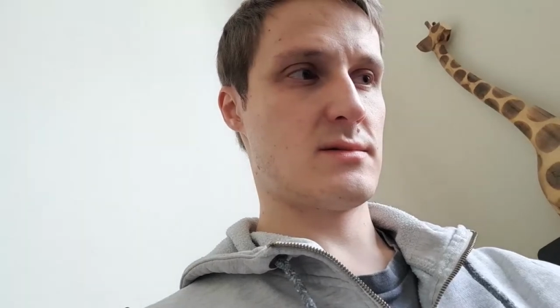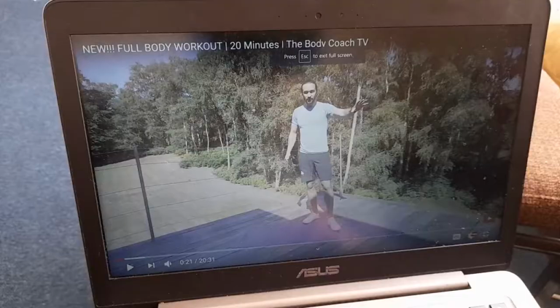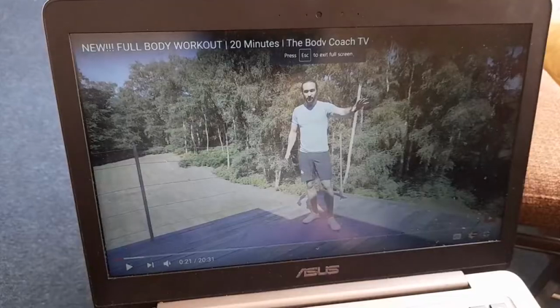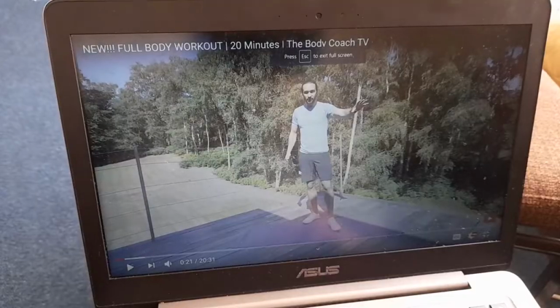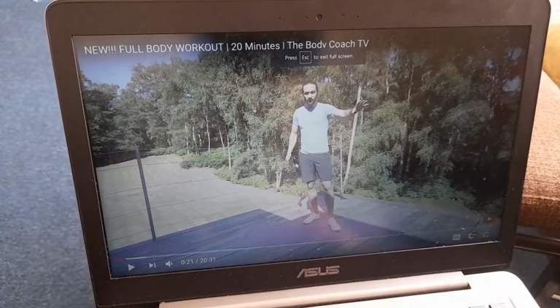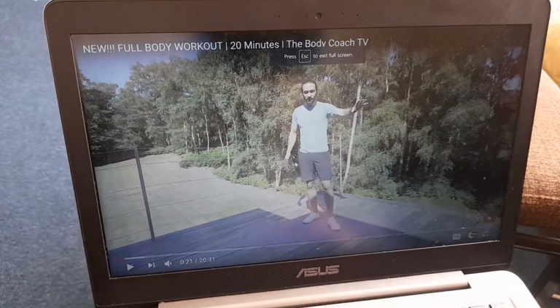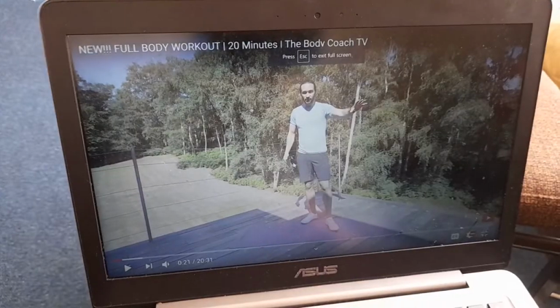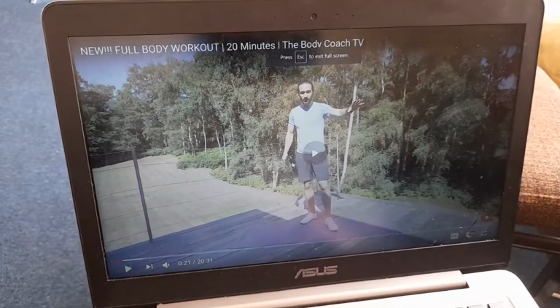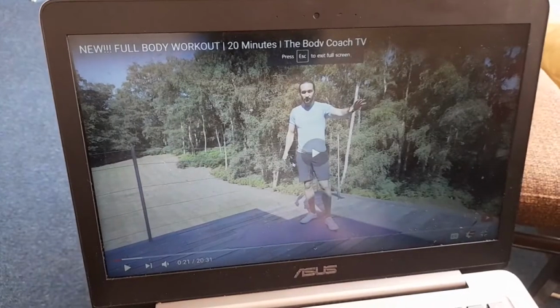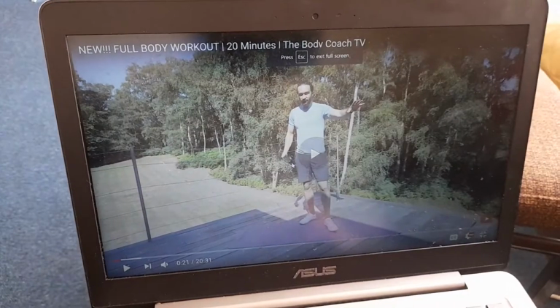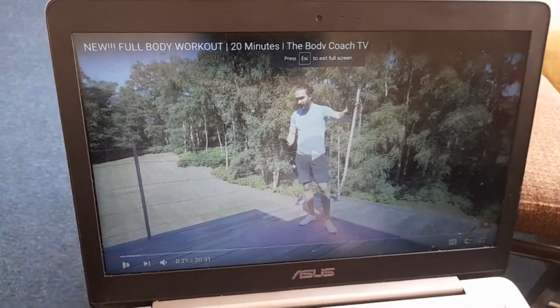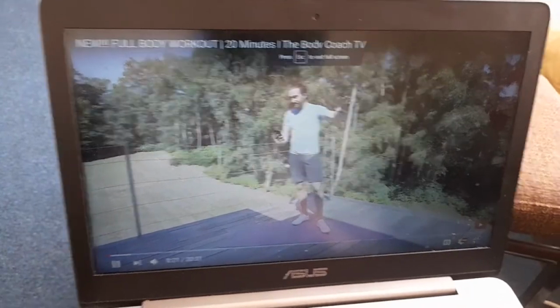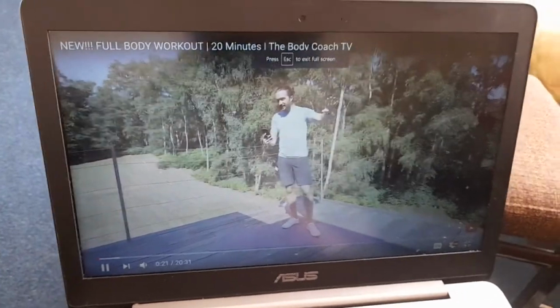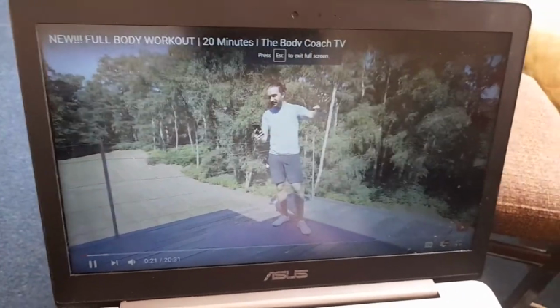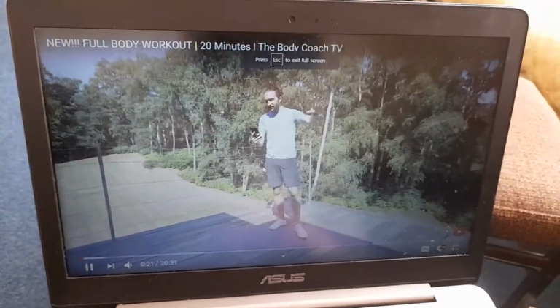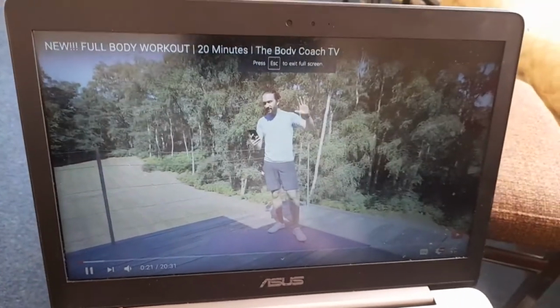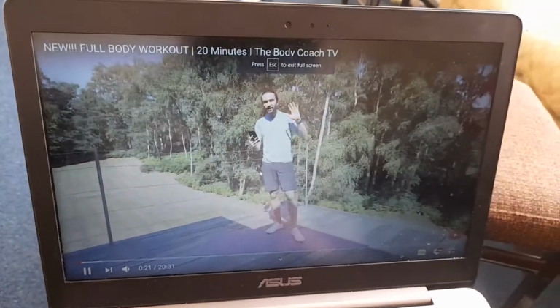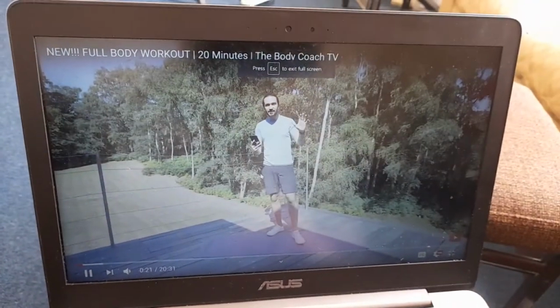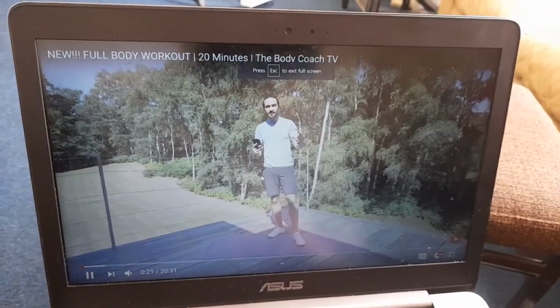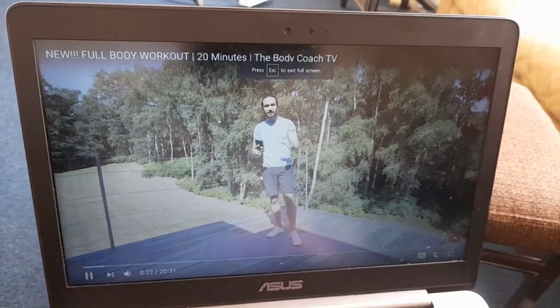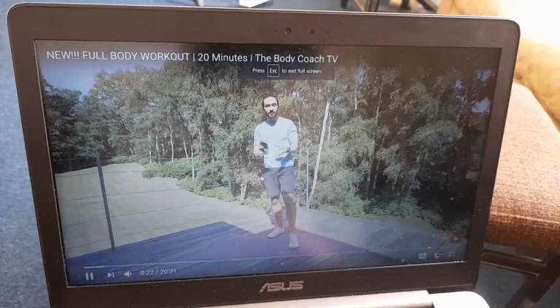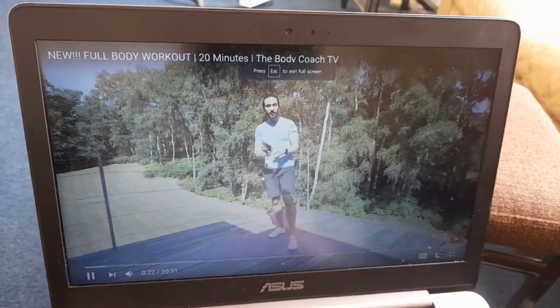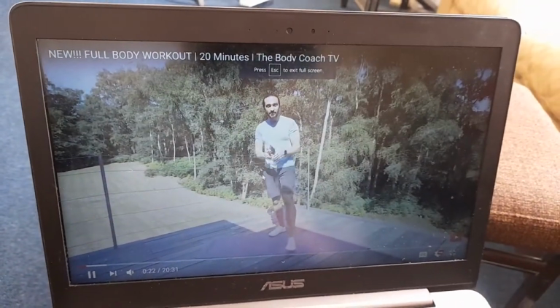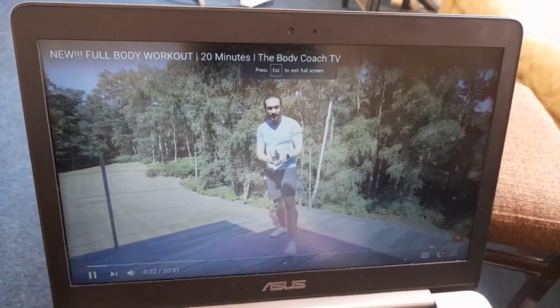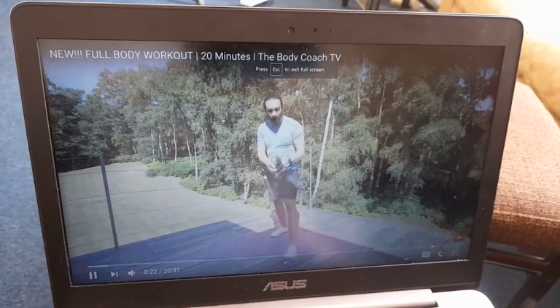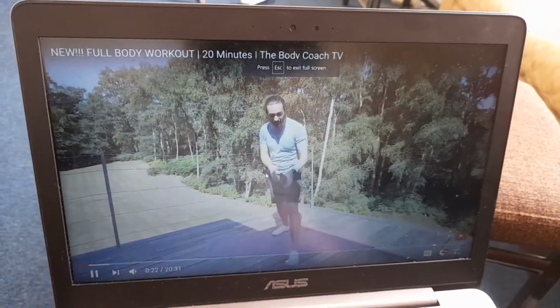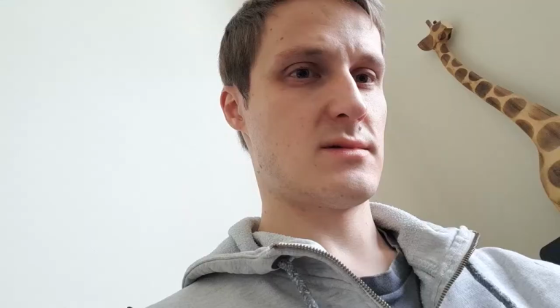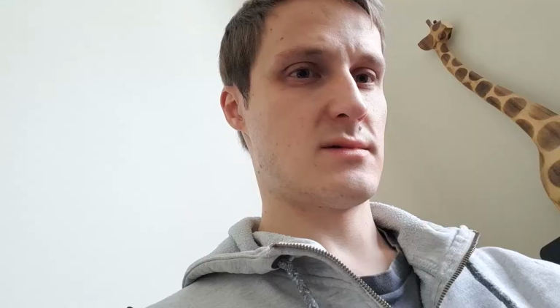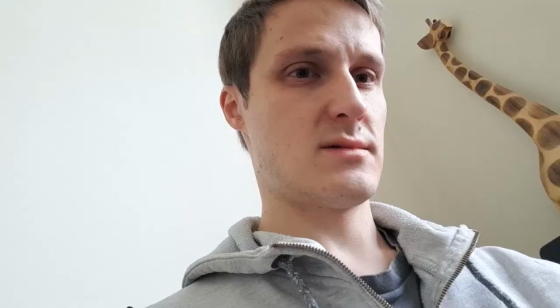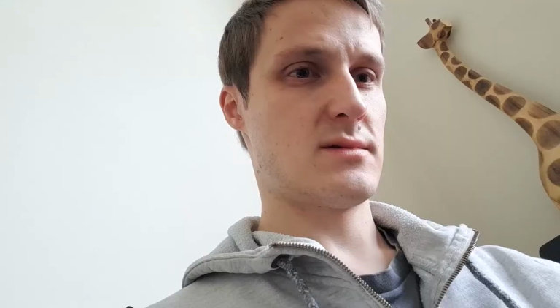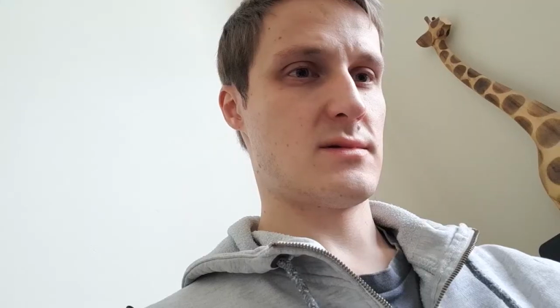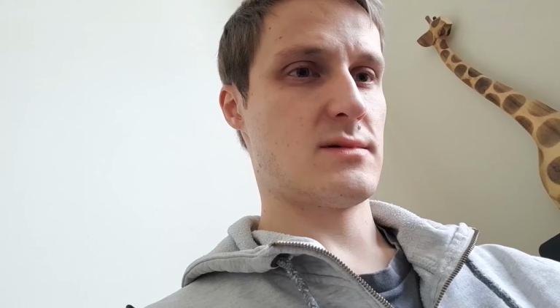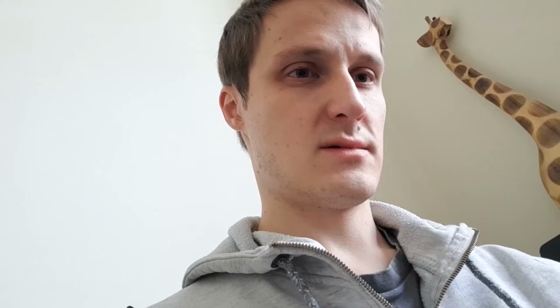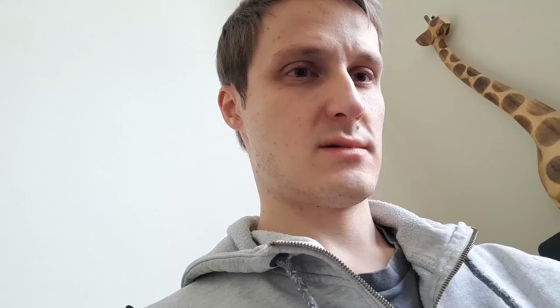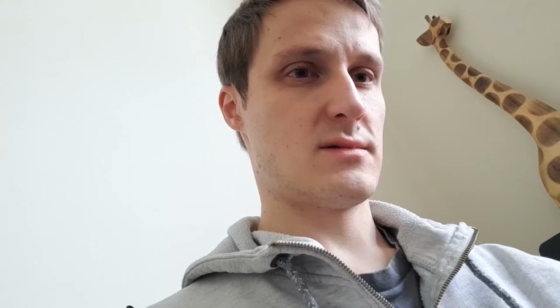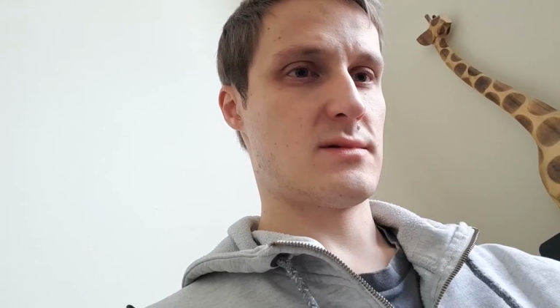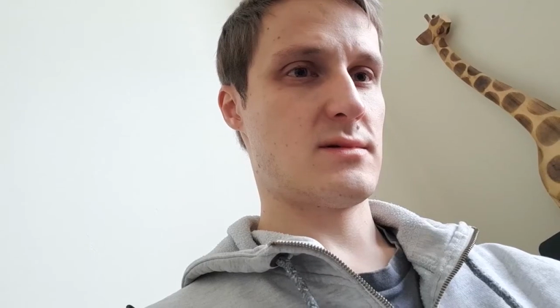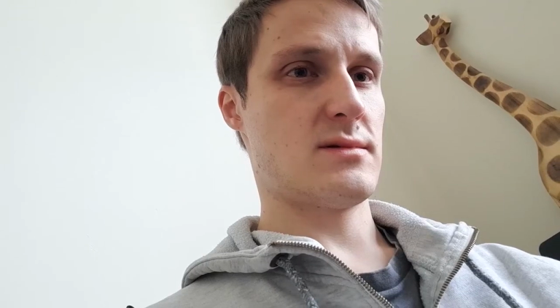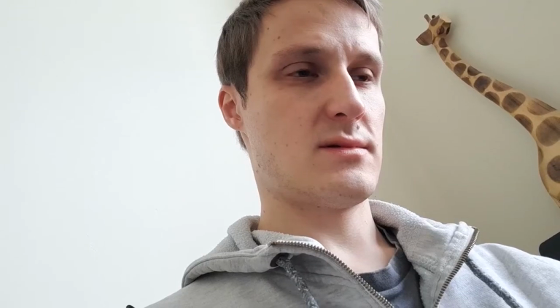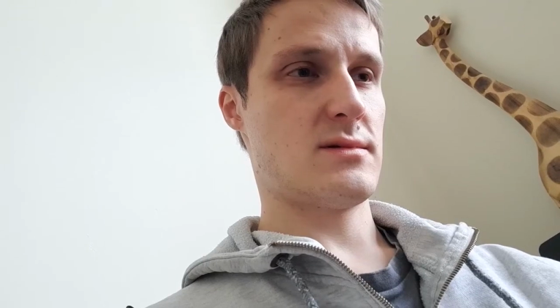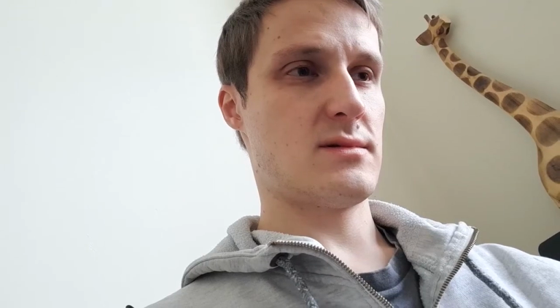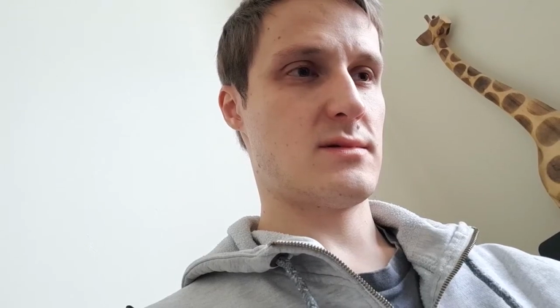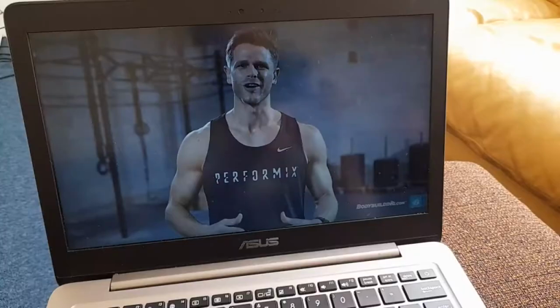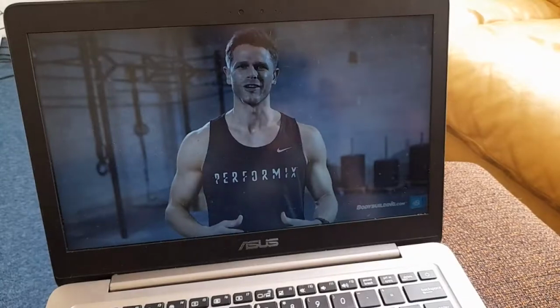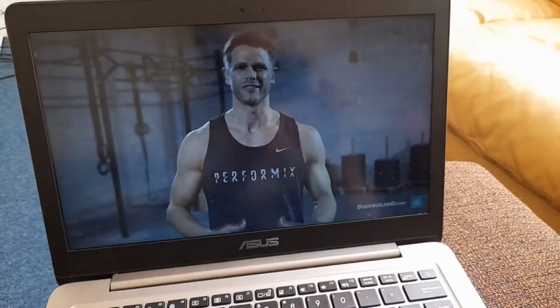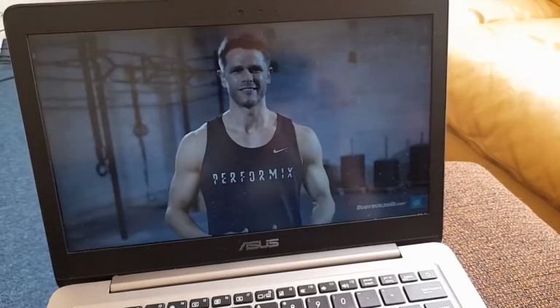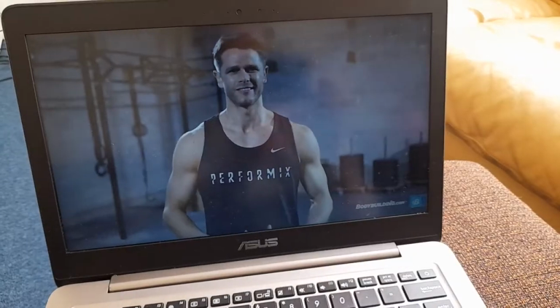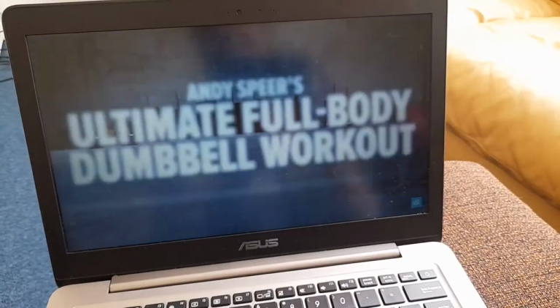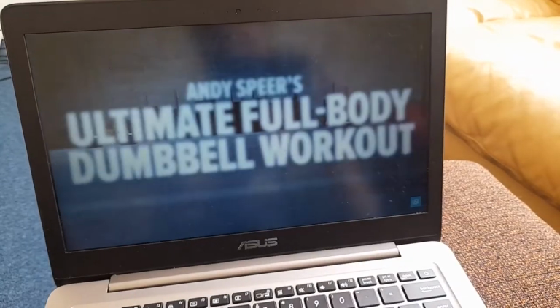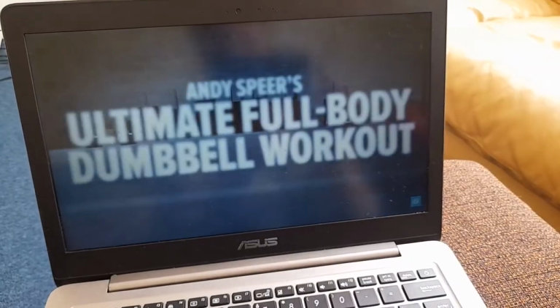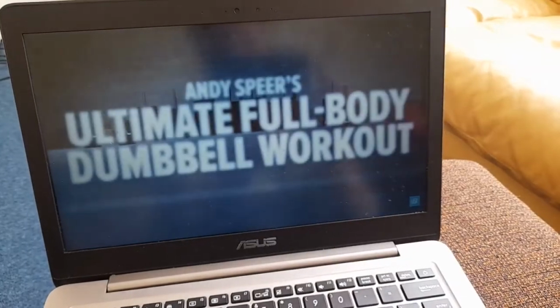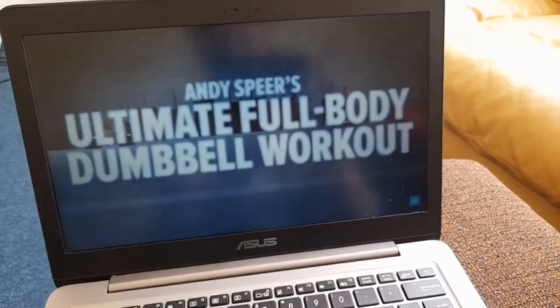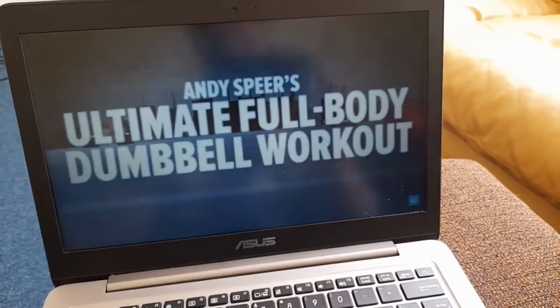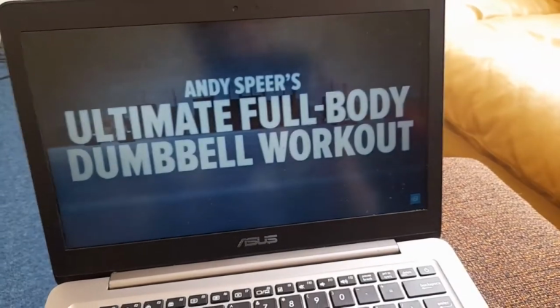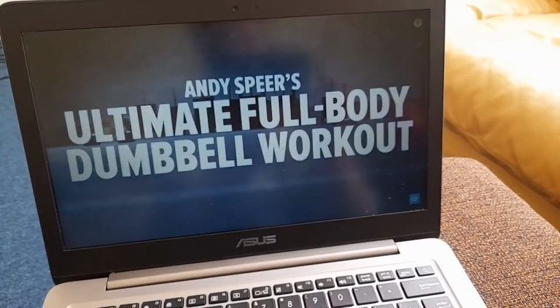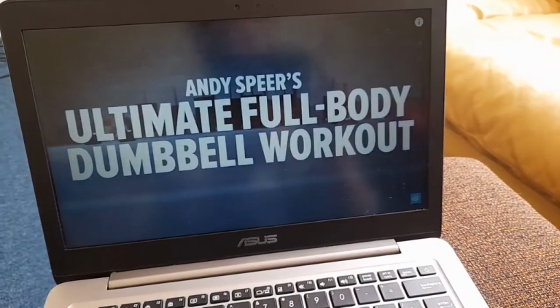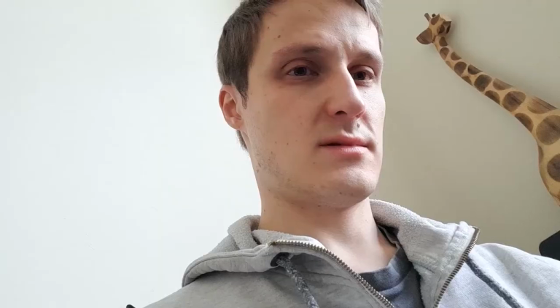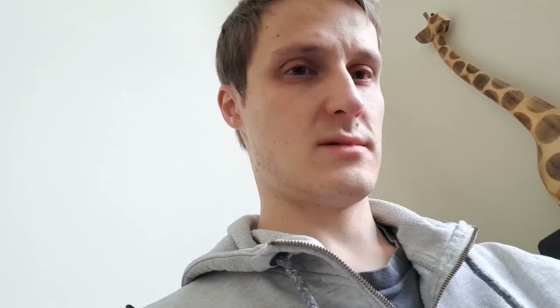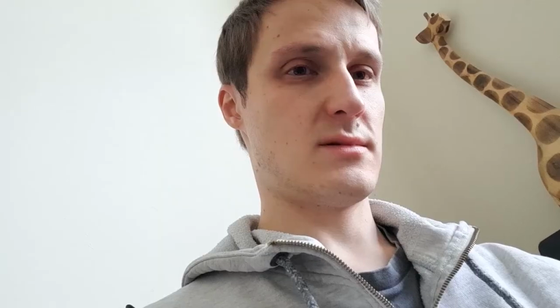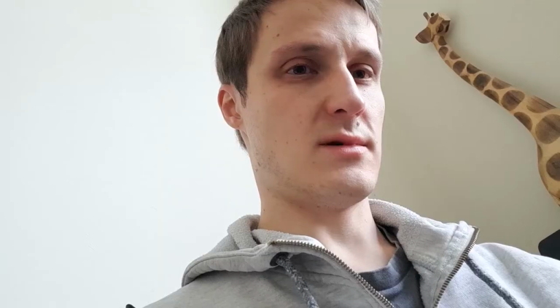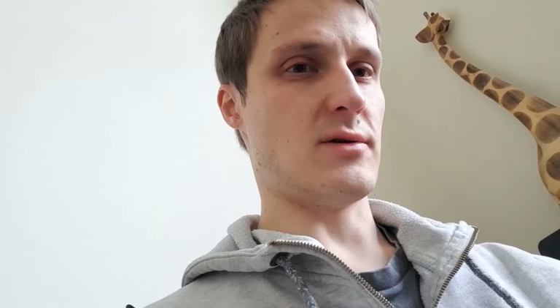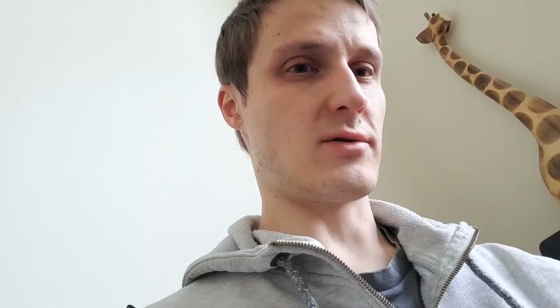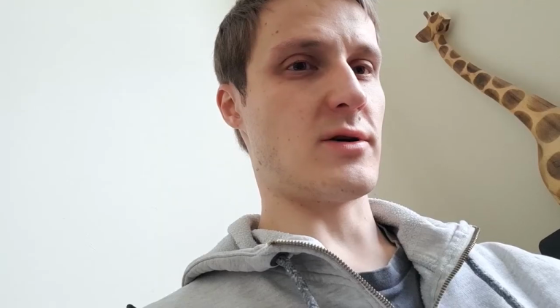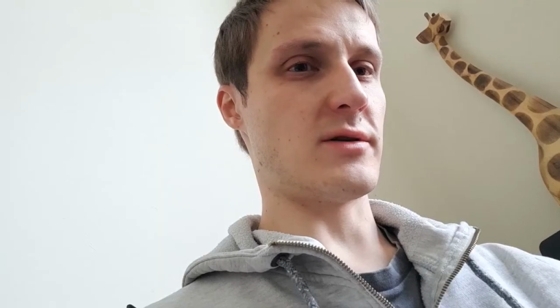We're going to be doing lower body, upper body, cardio, abs, and we're going to work for 35 seconds.